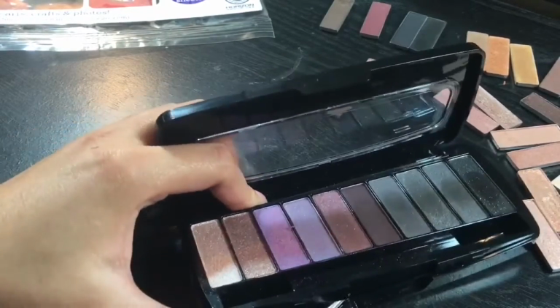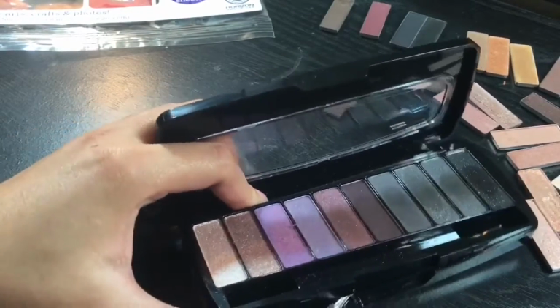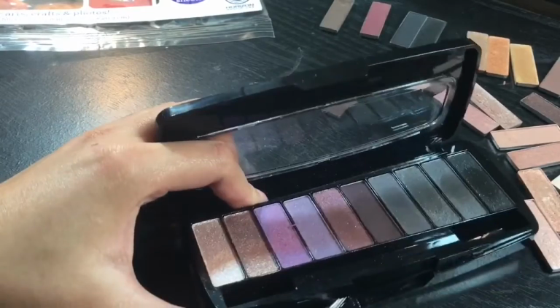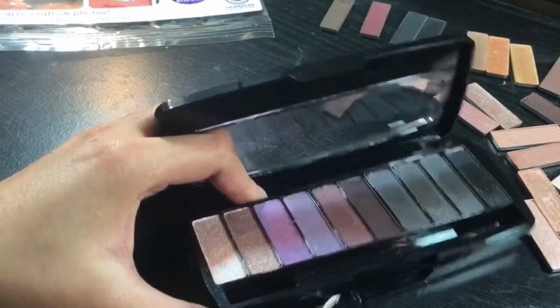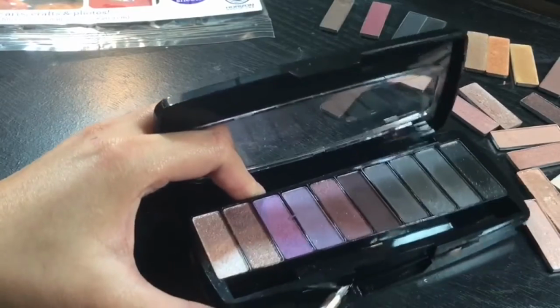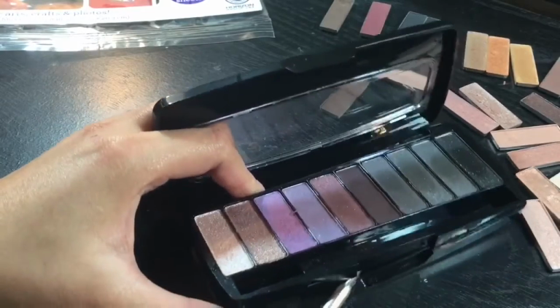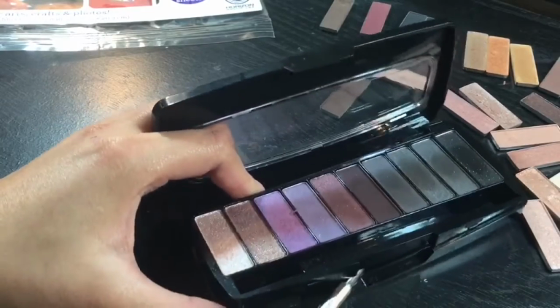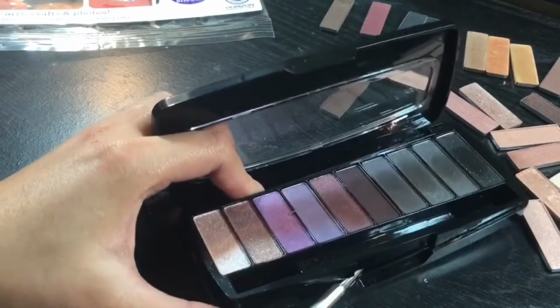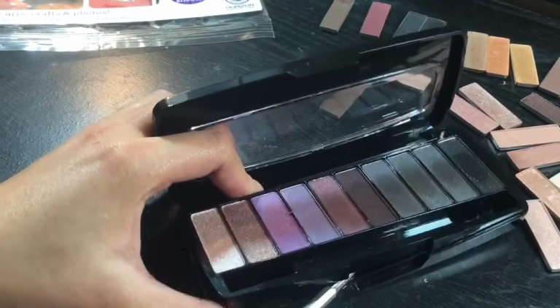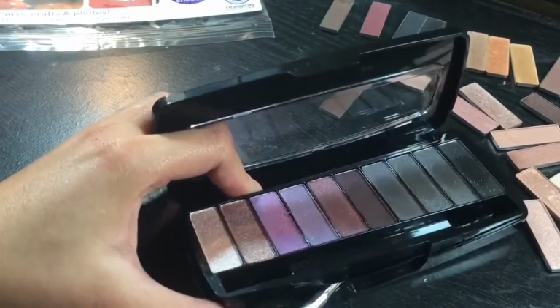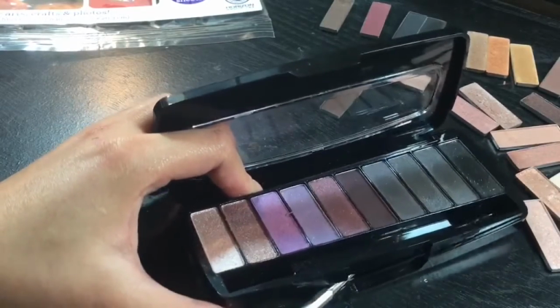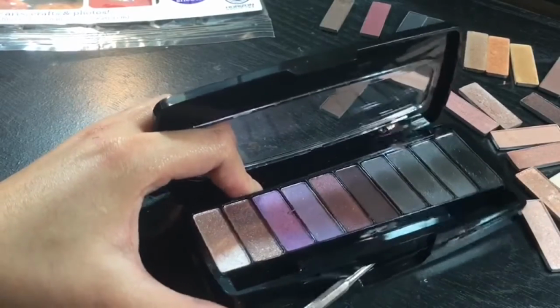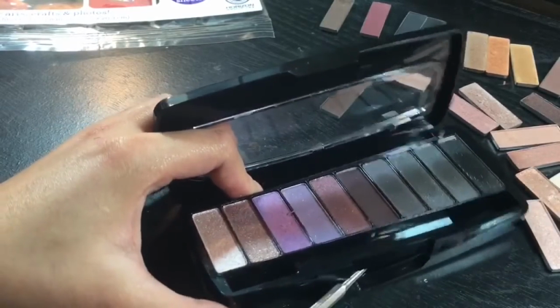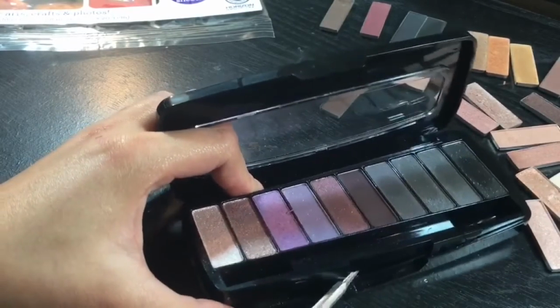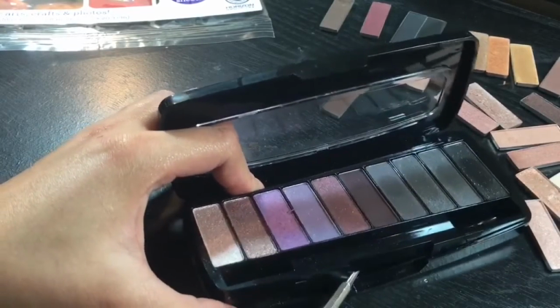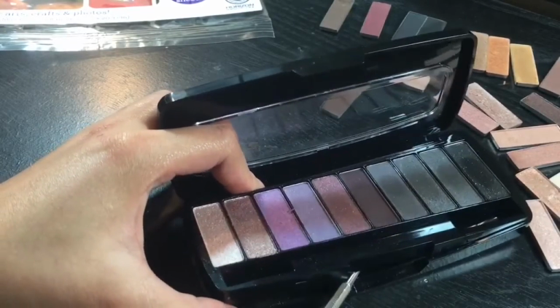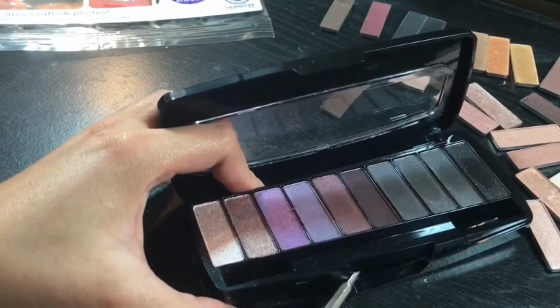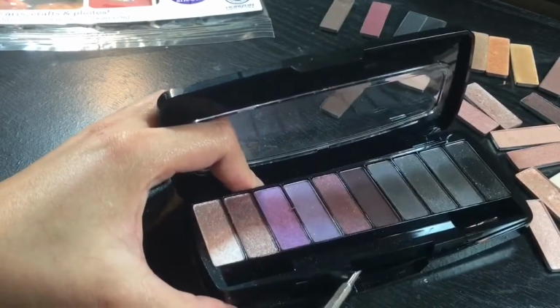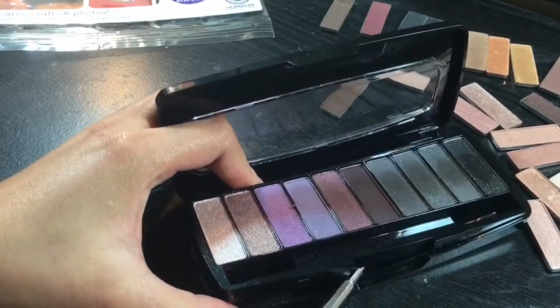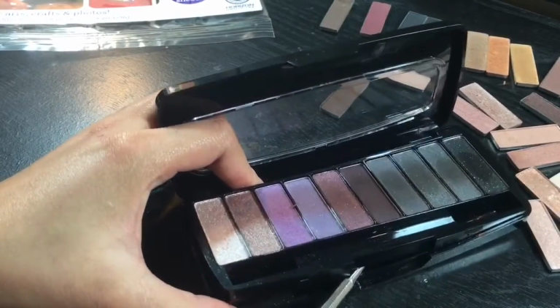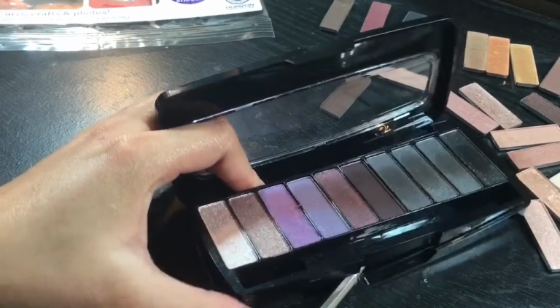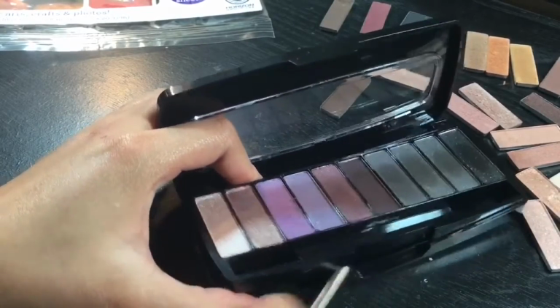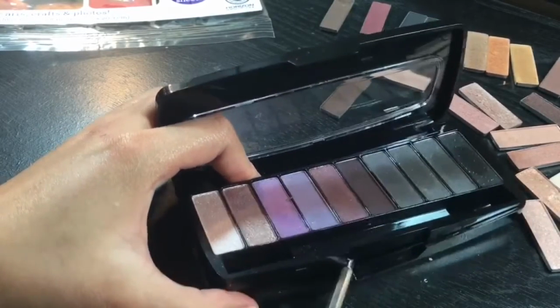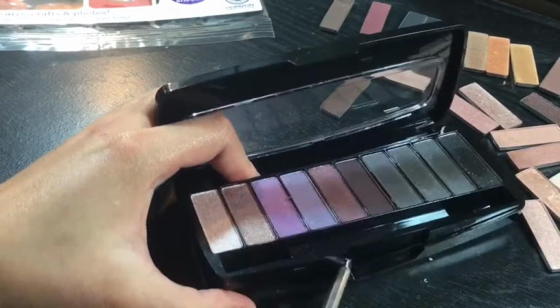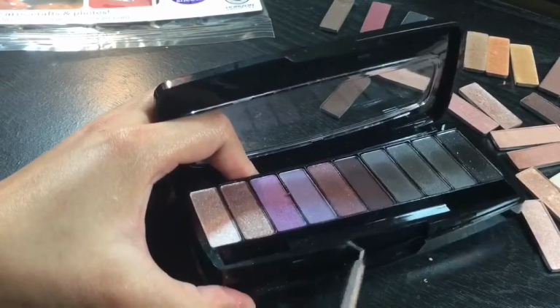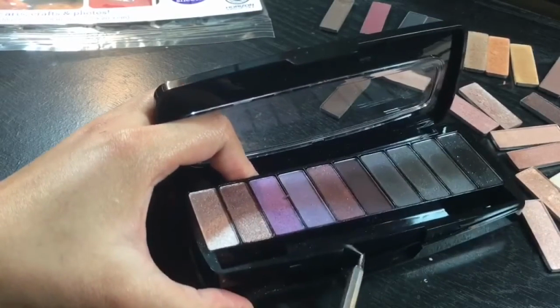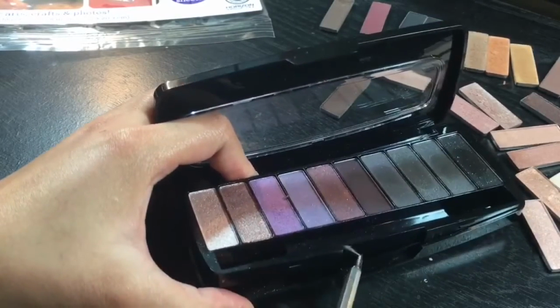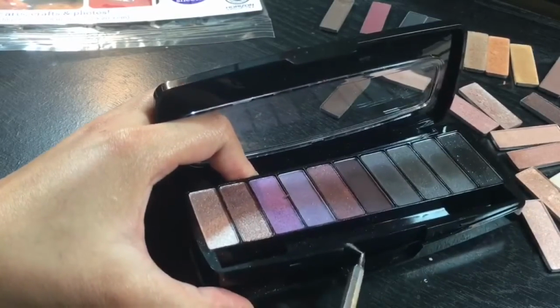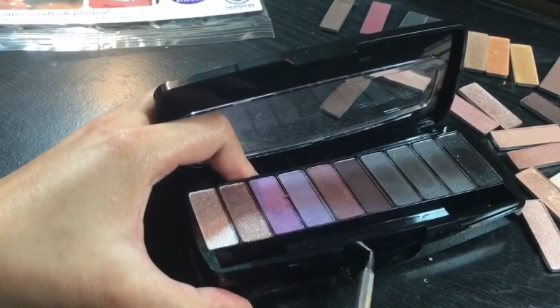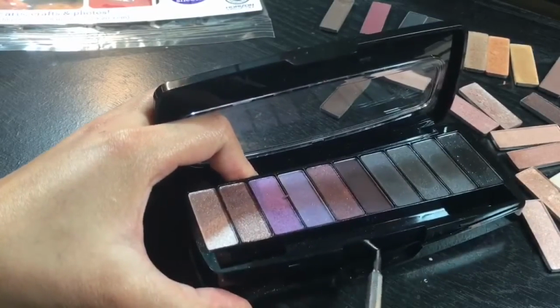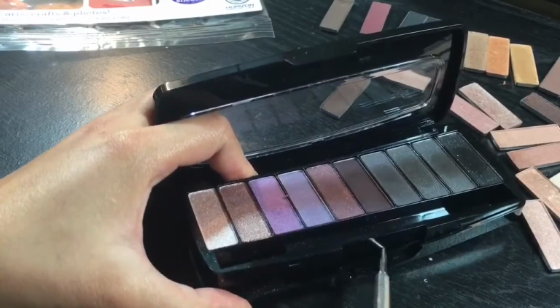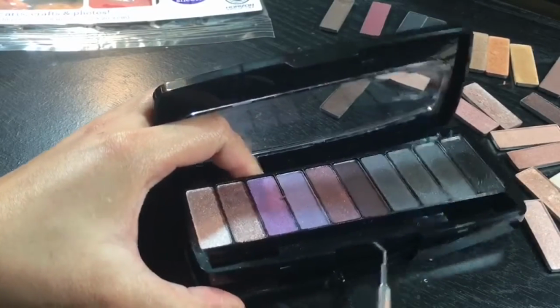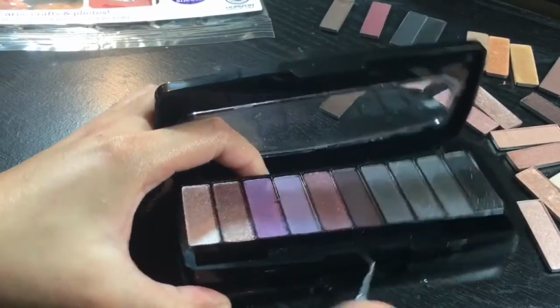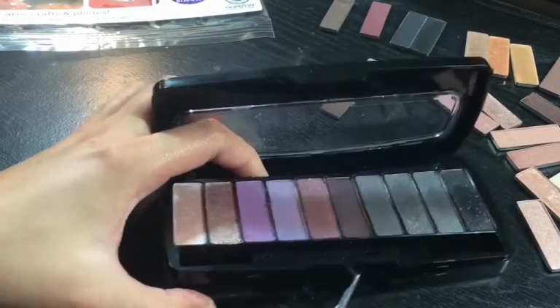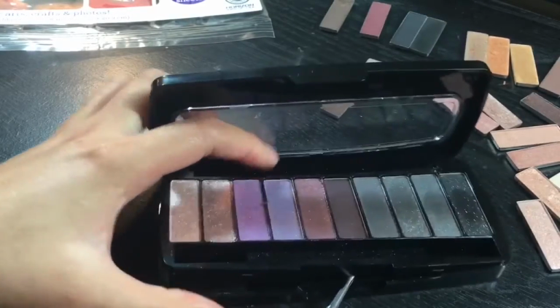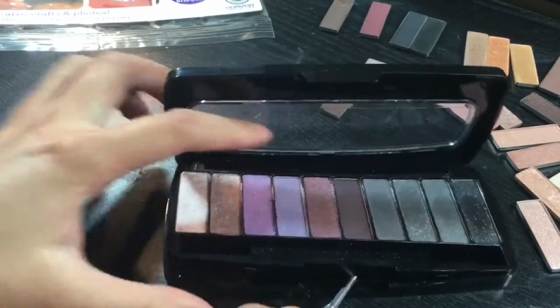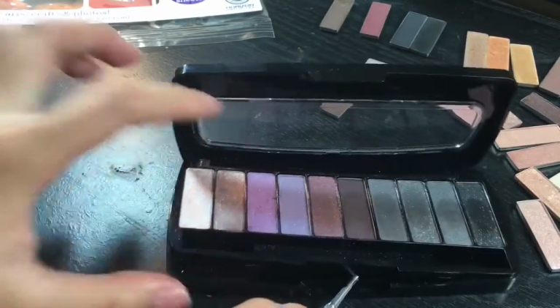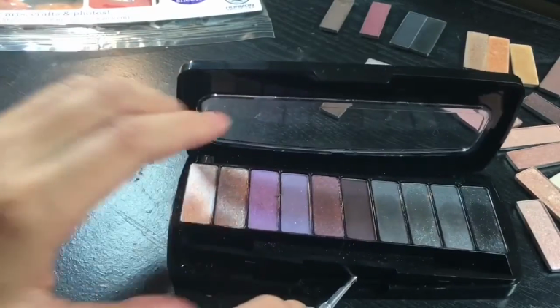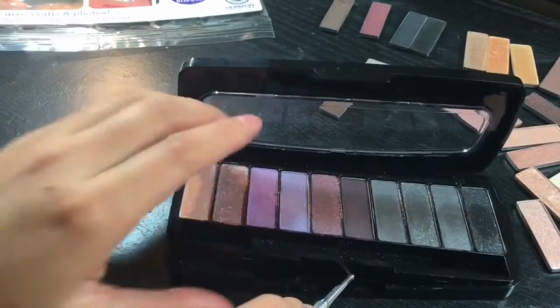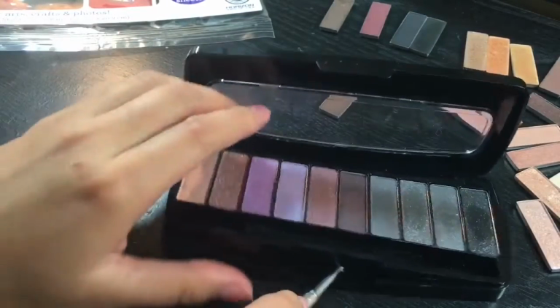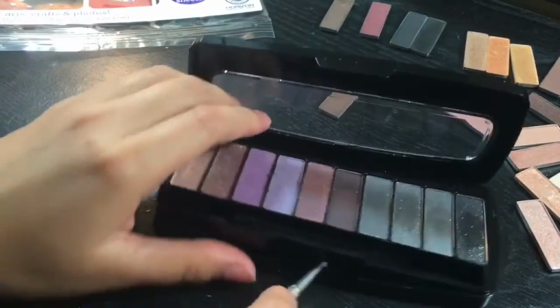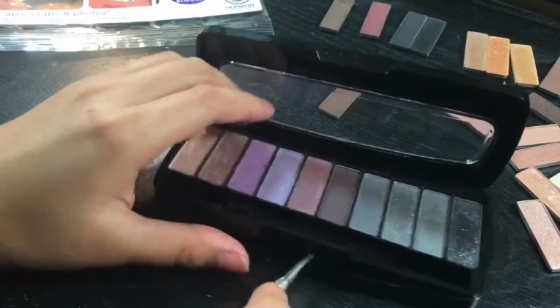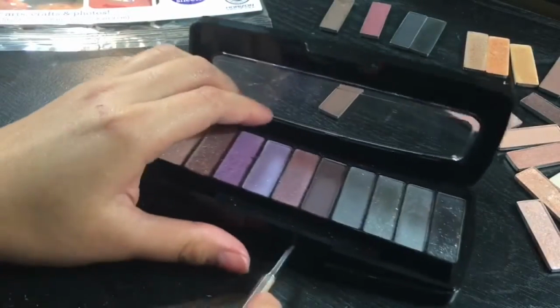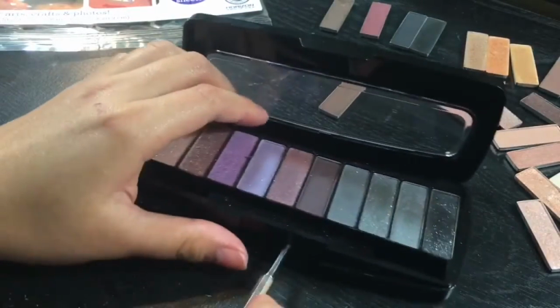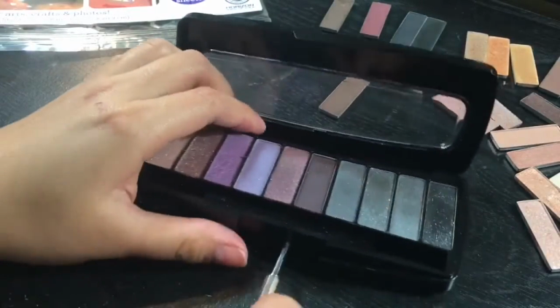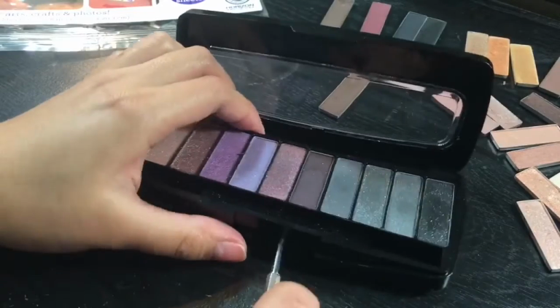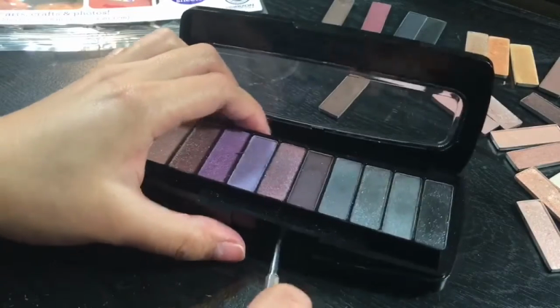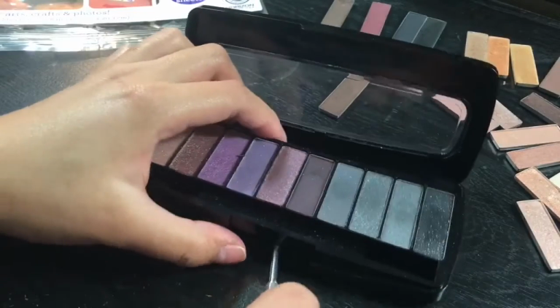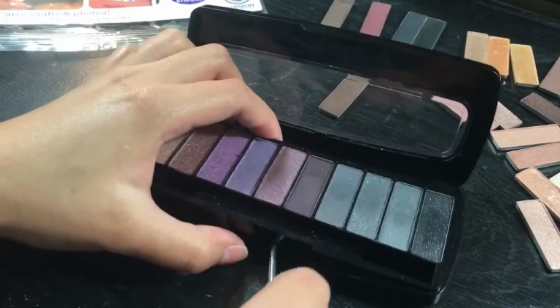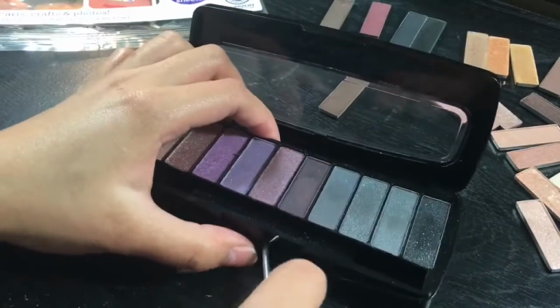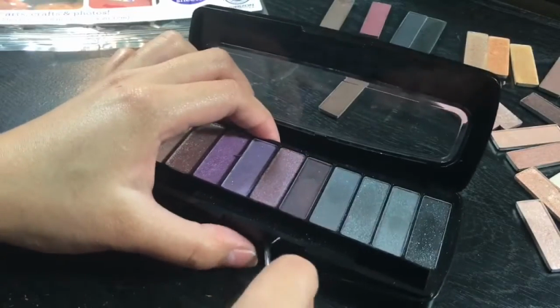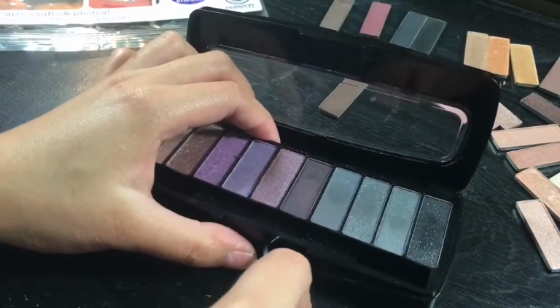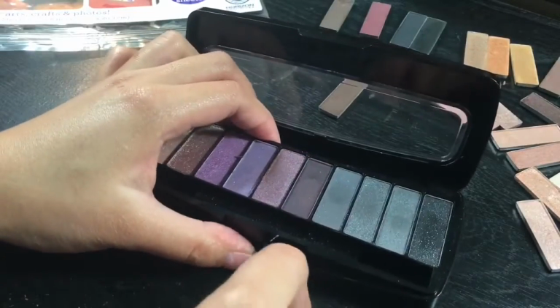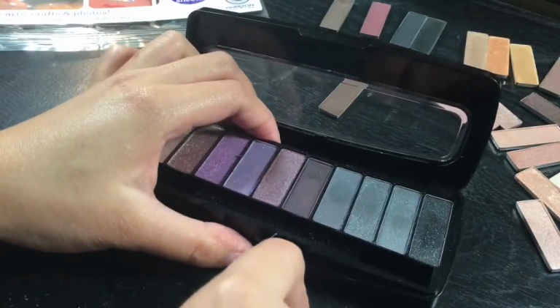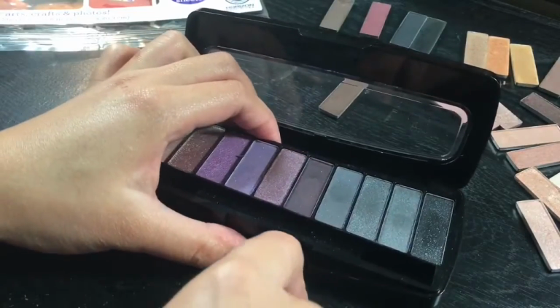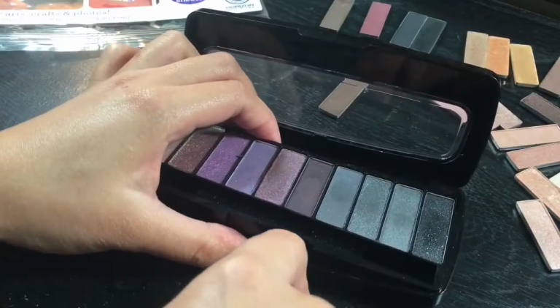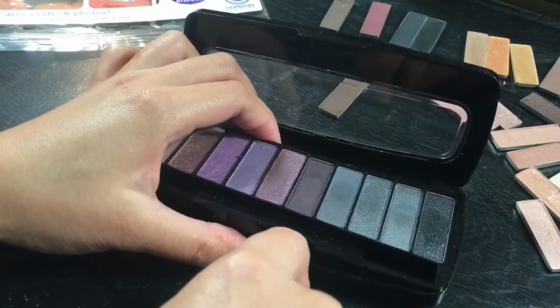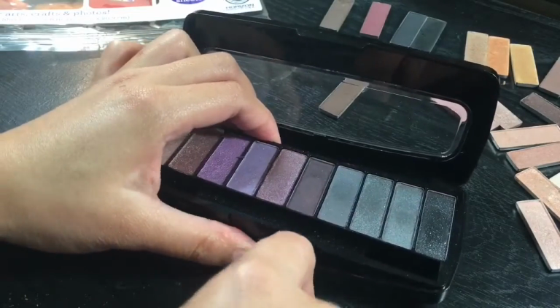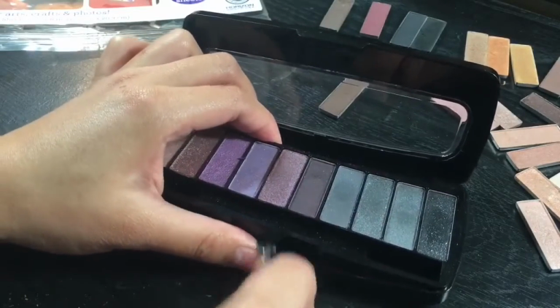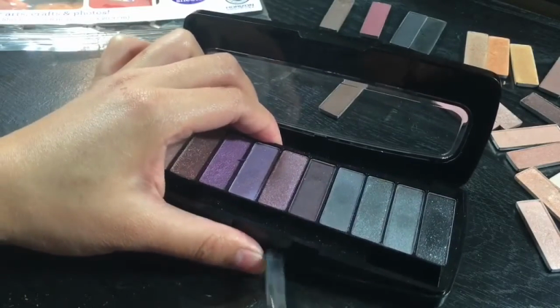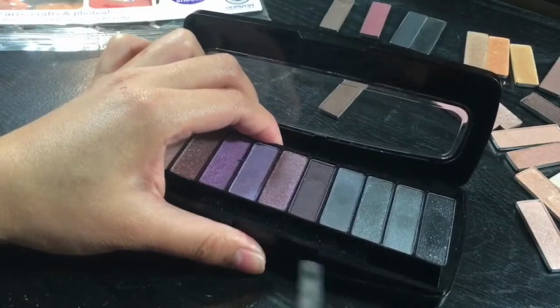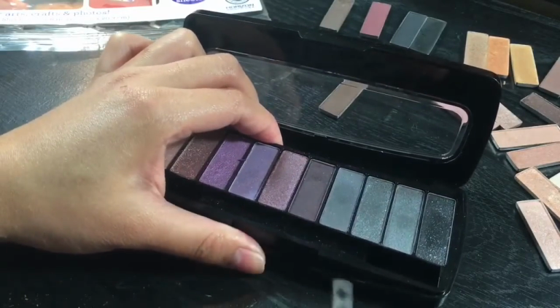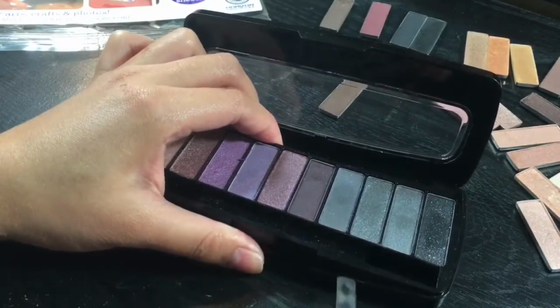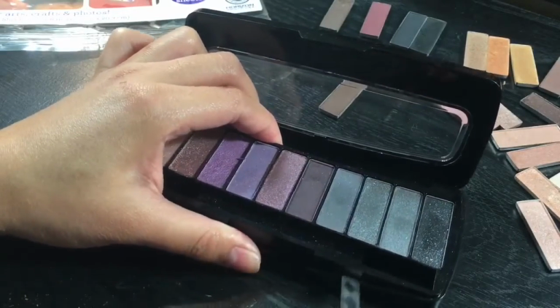Just scoot up your spatula just like that. Do it very carefully — you don't want everything to break.